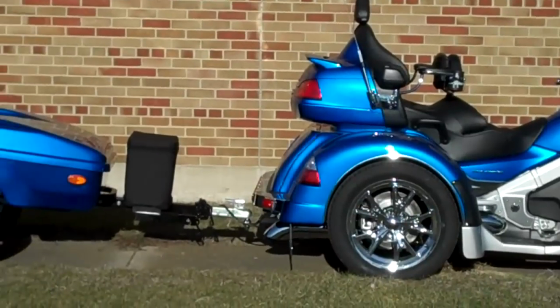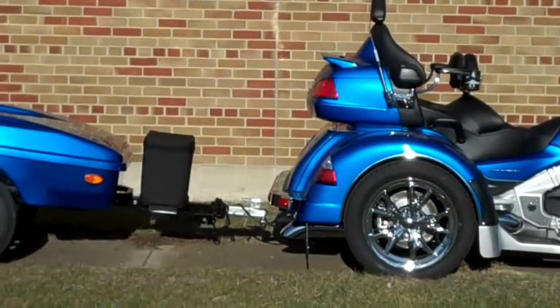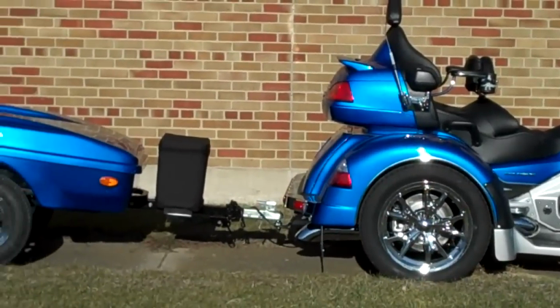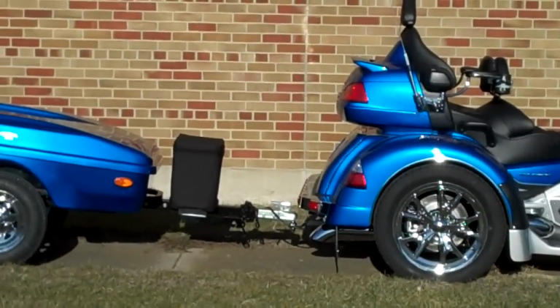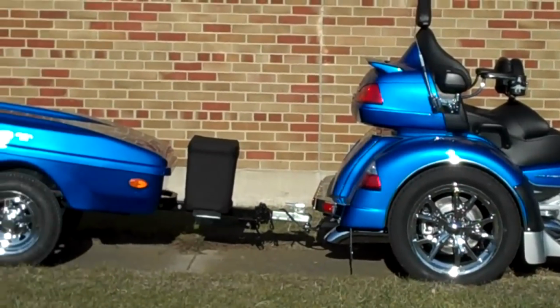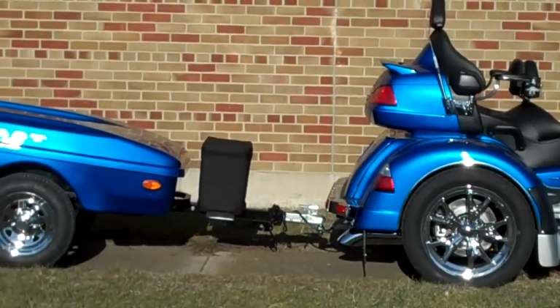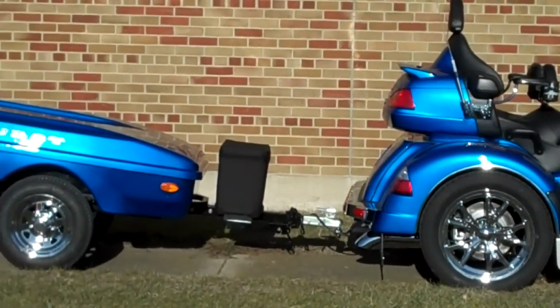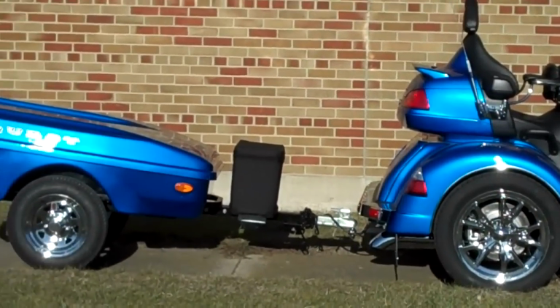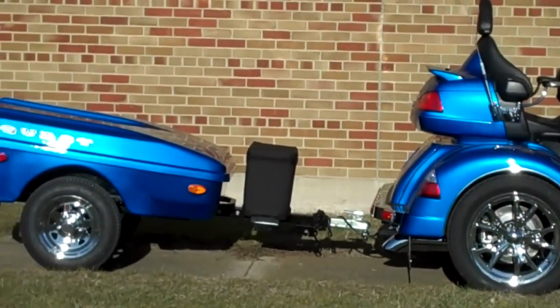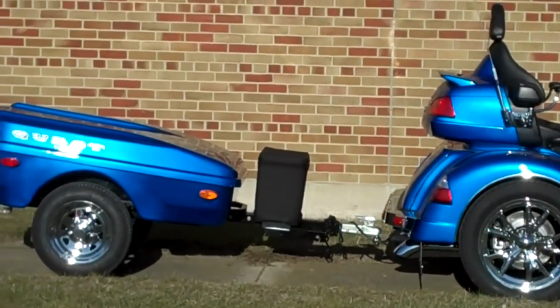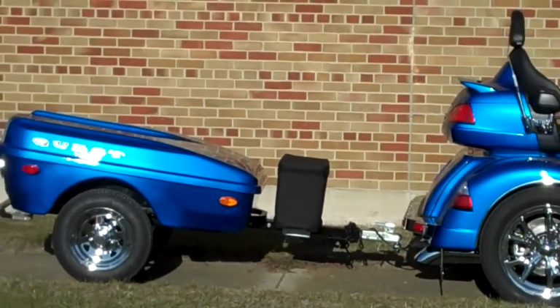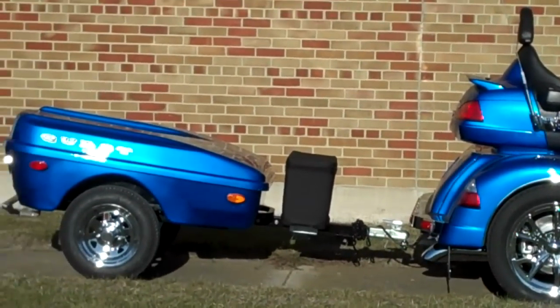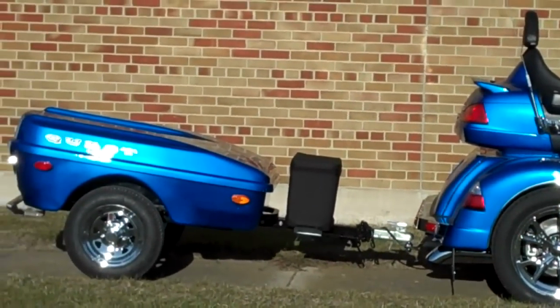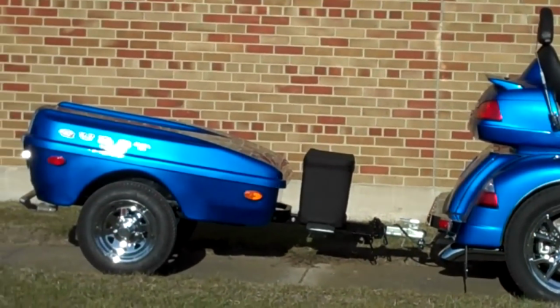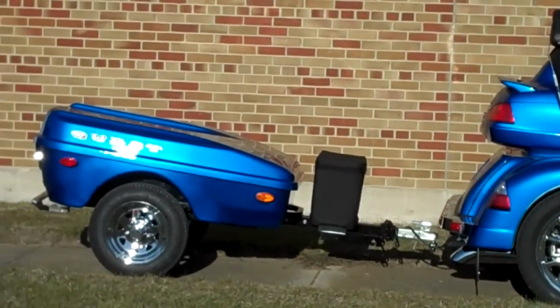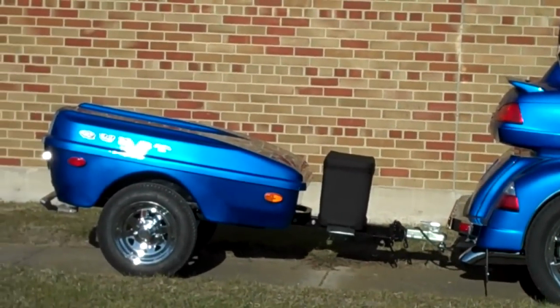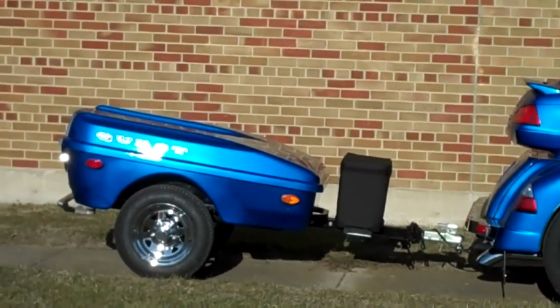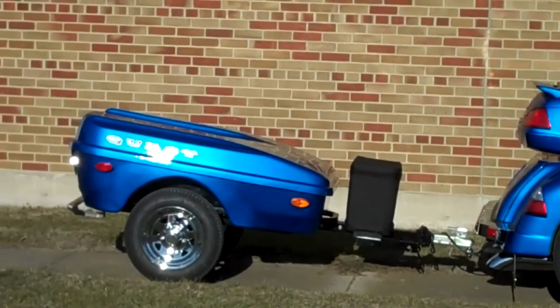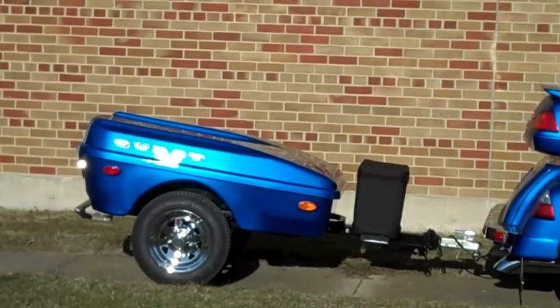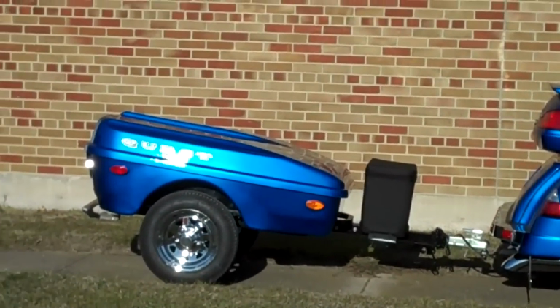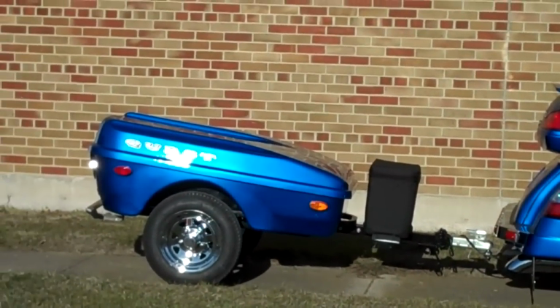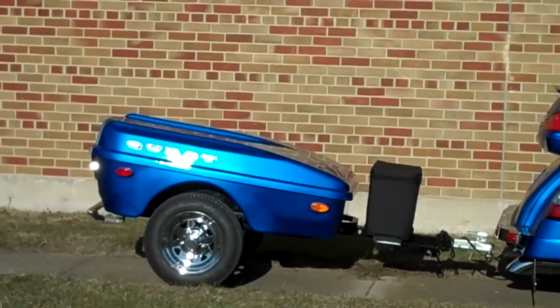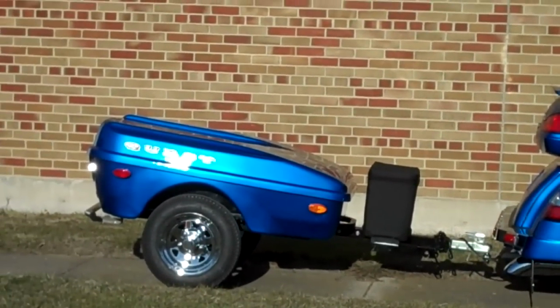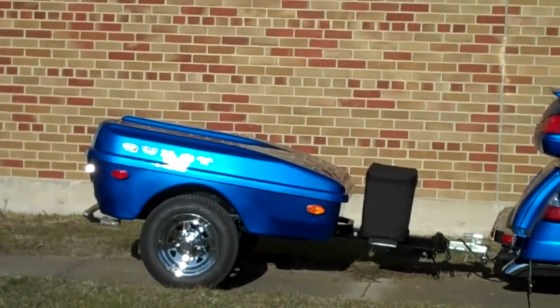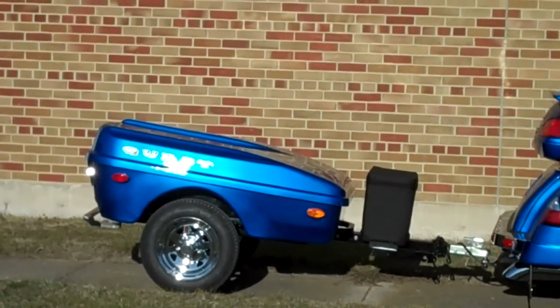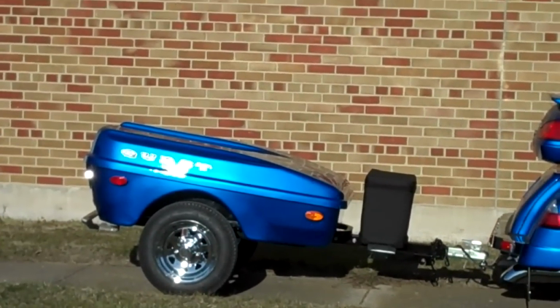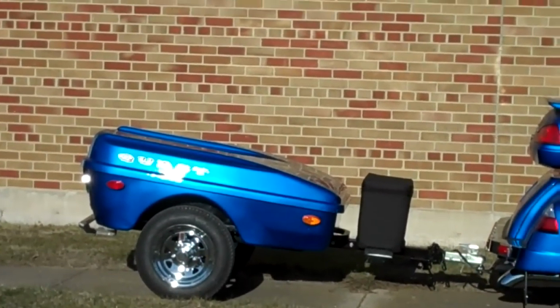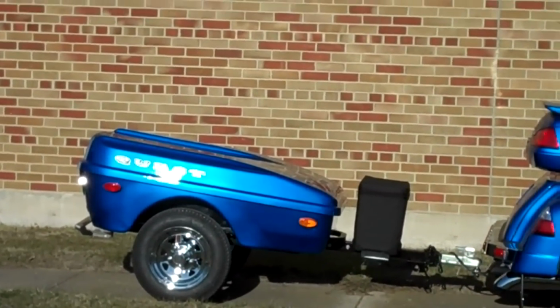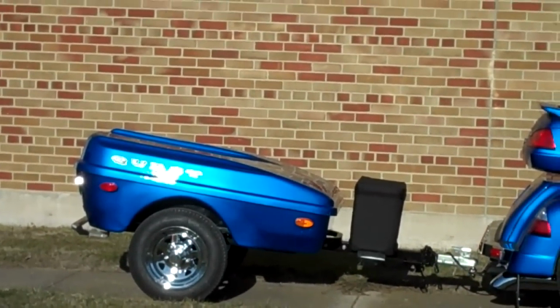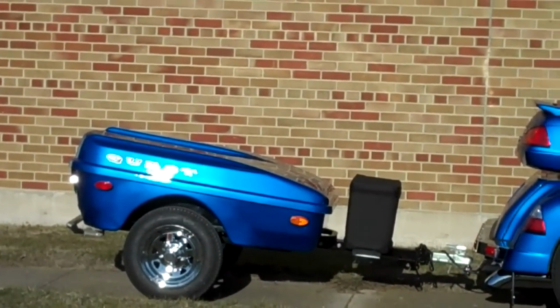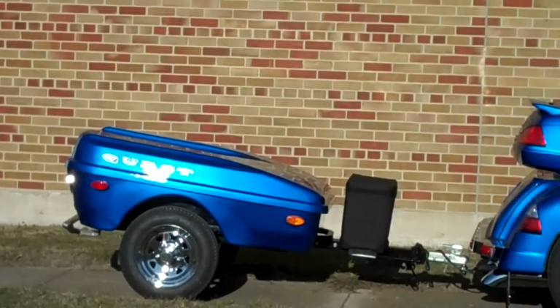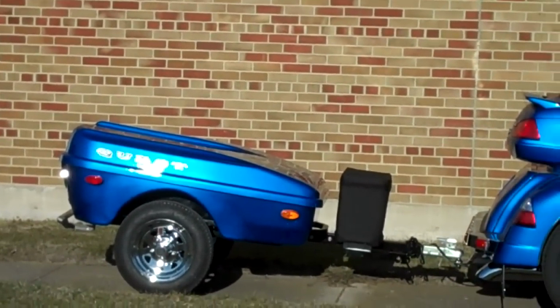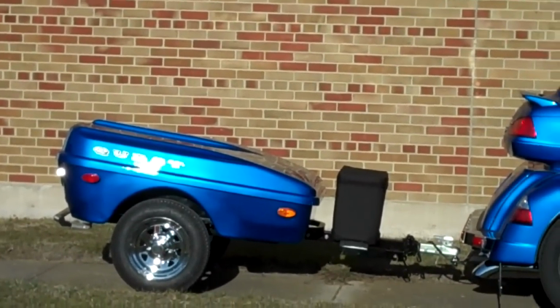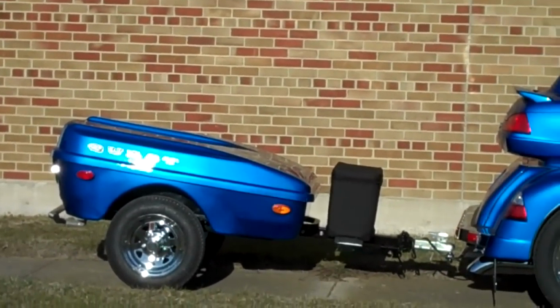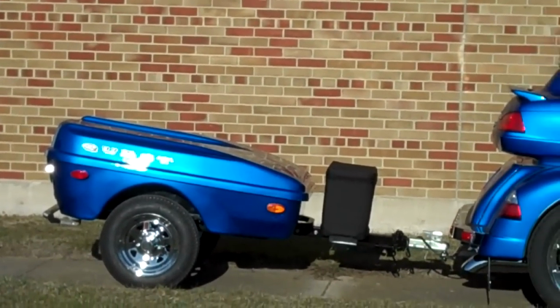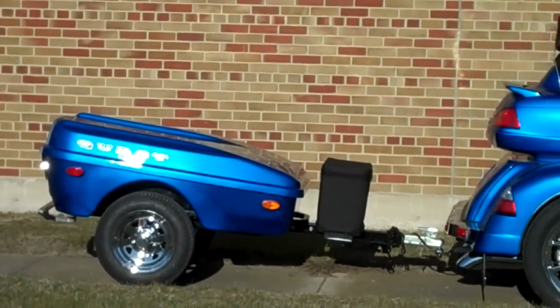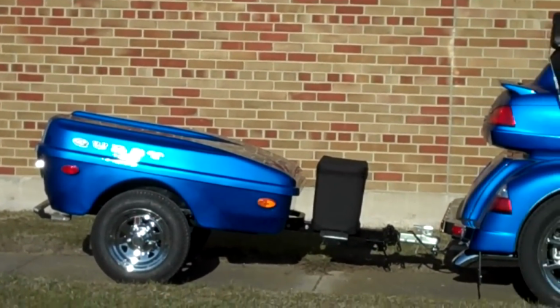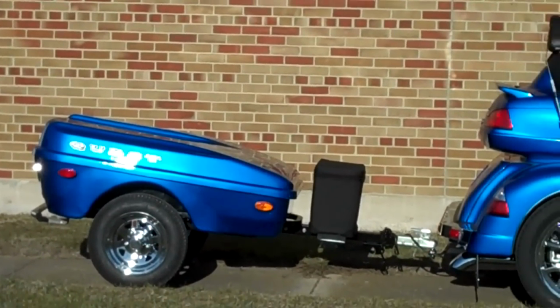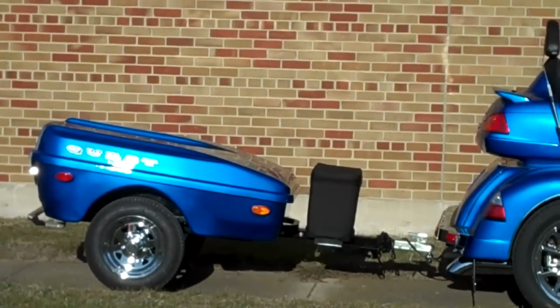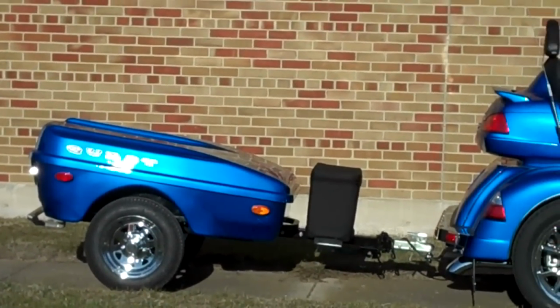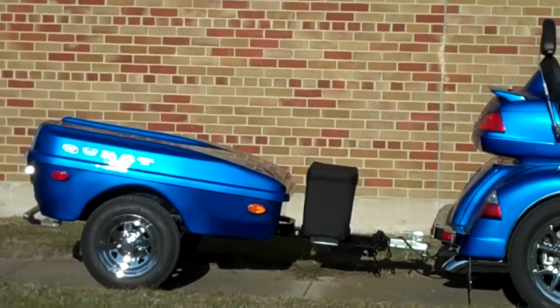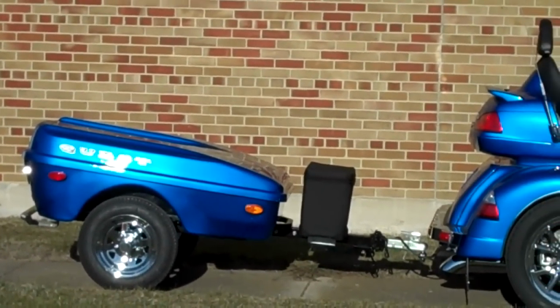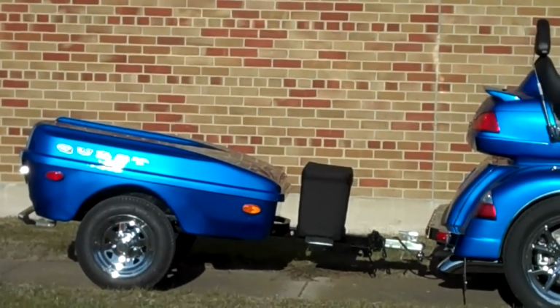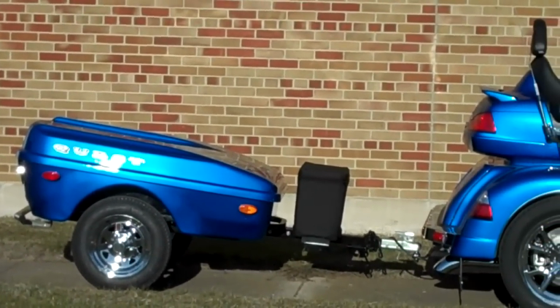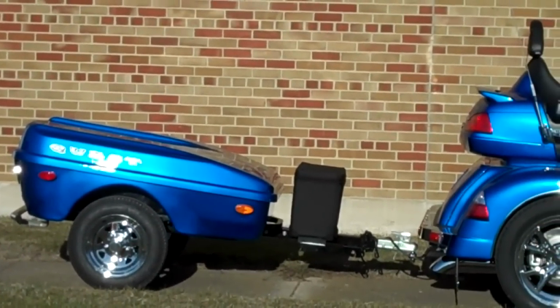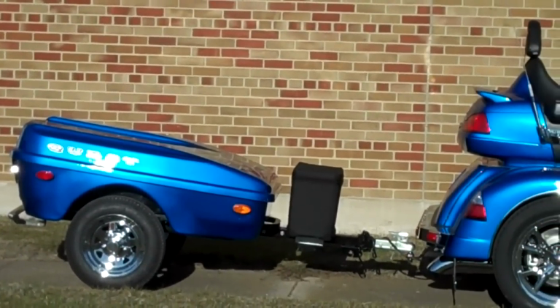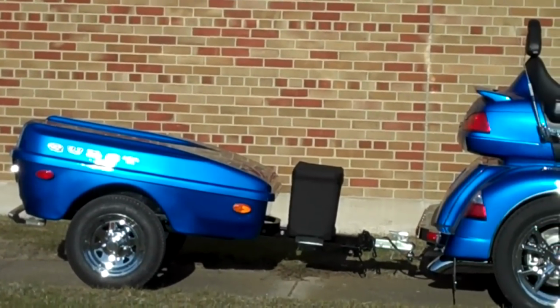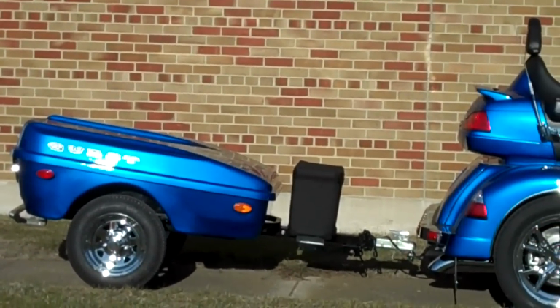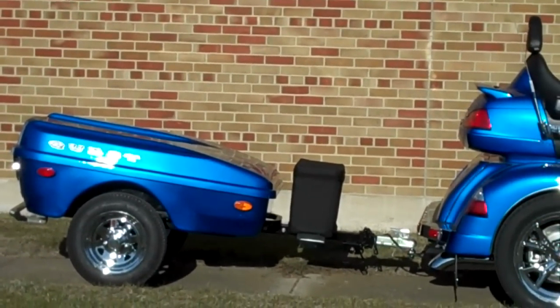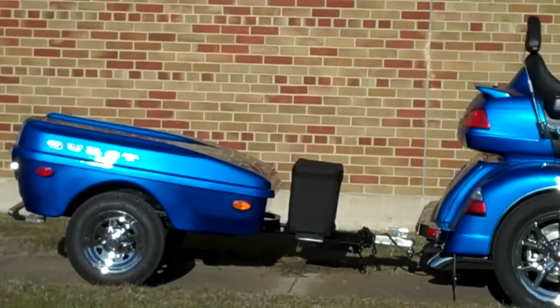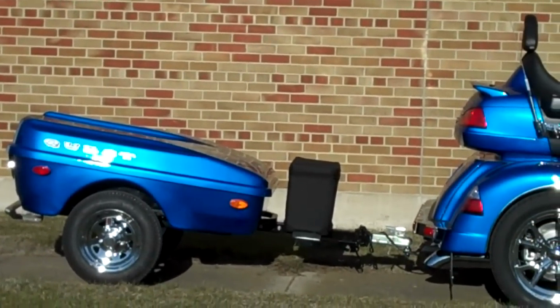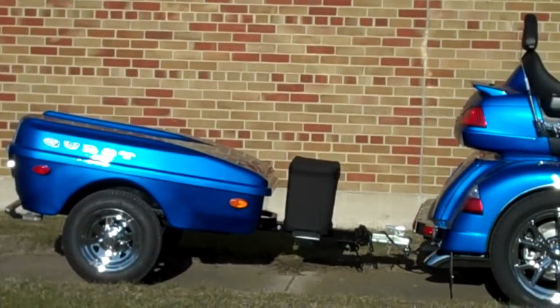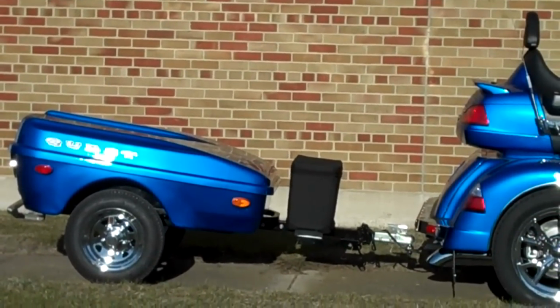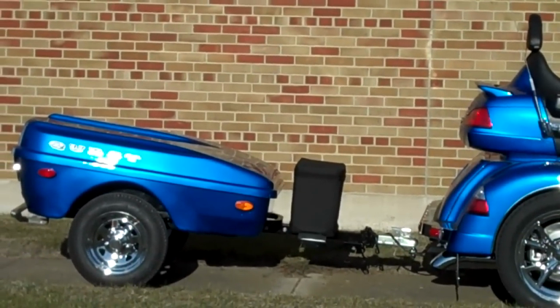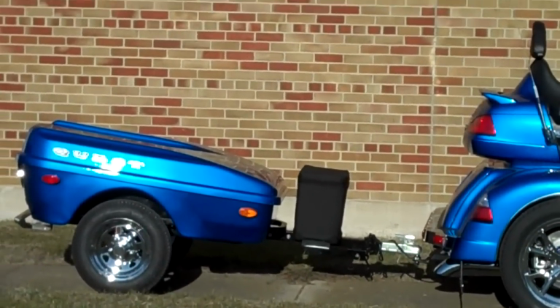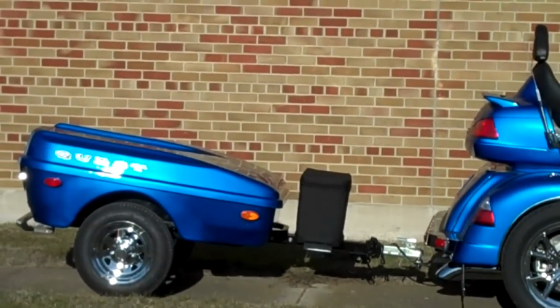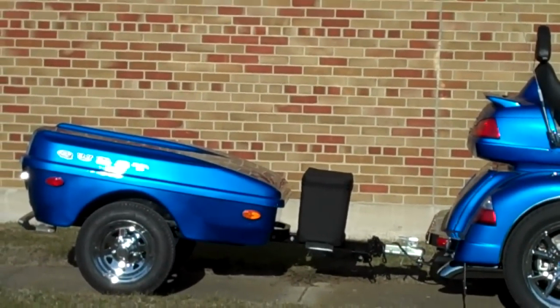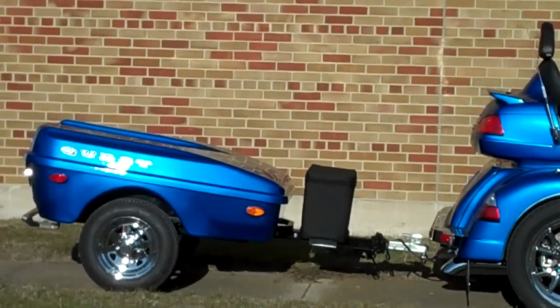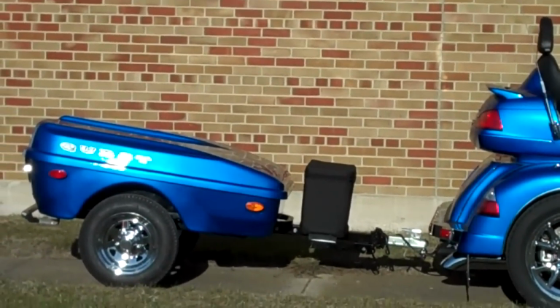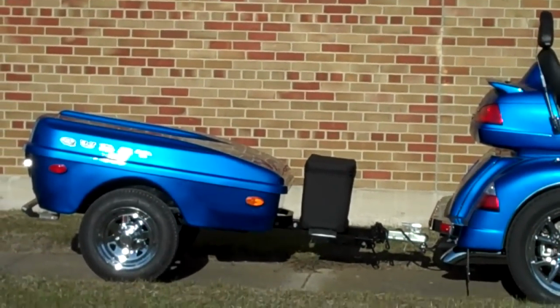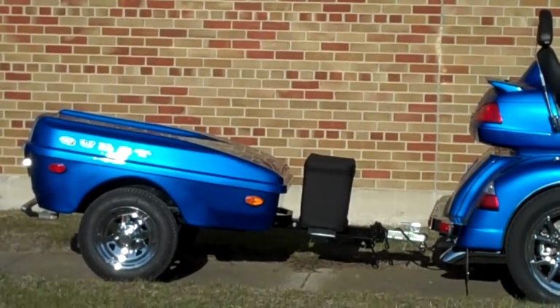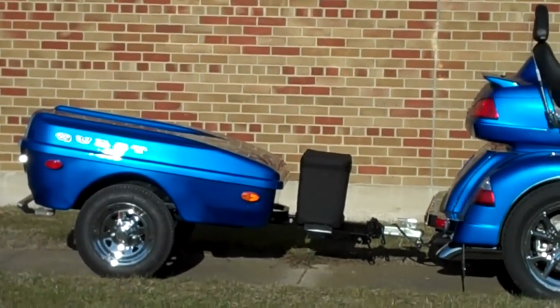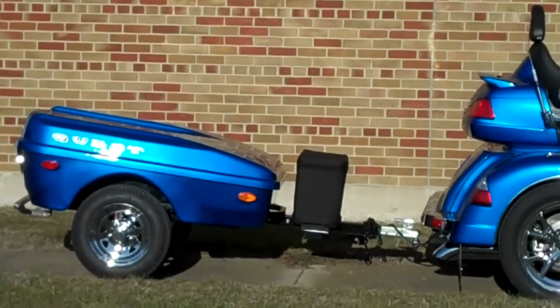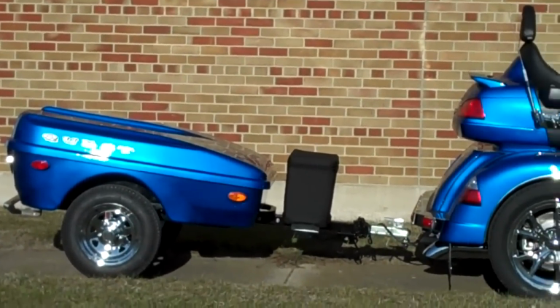We custom build and ship all over the U.S. This is a customer from South Dakota.